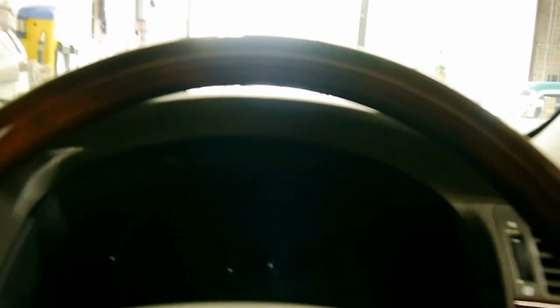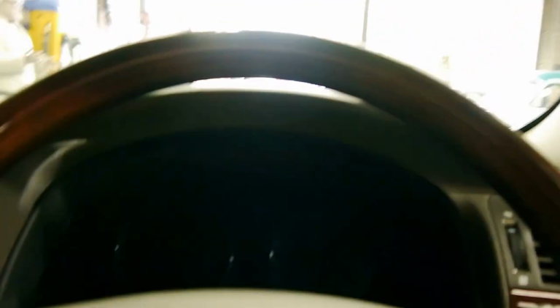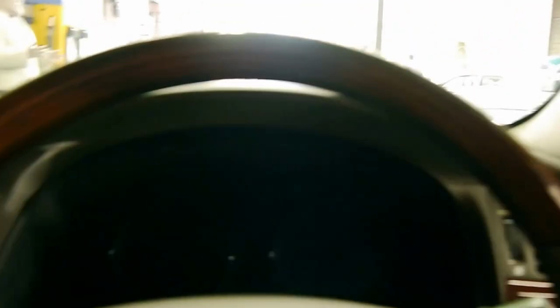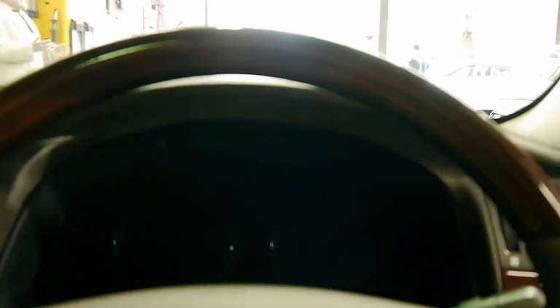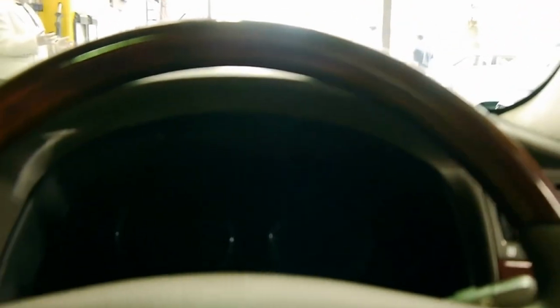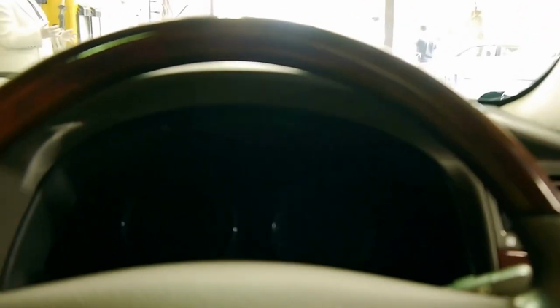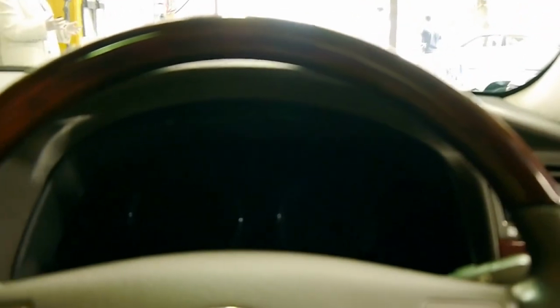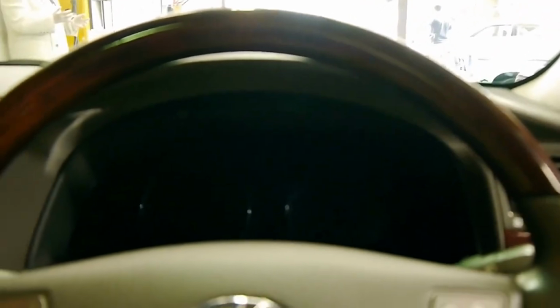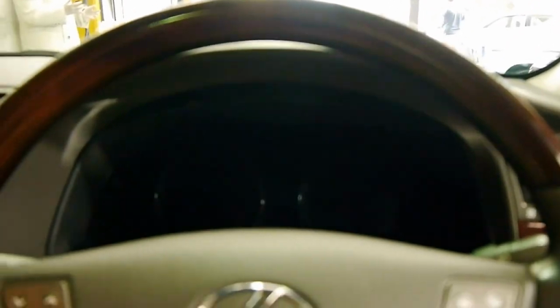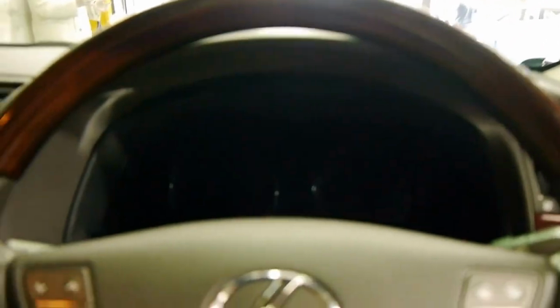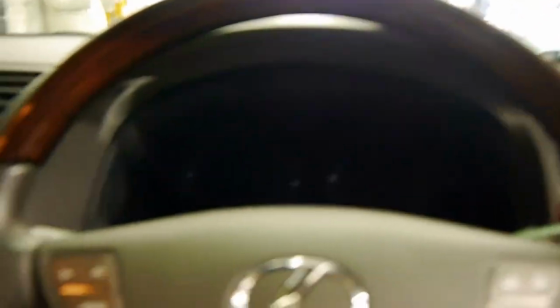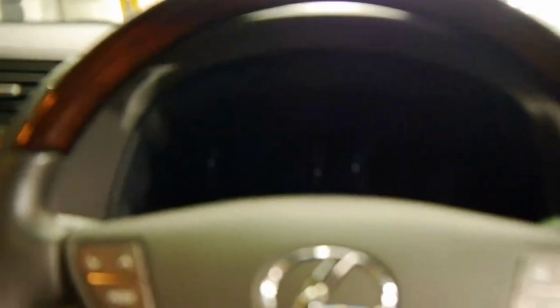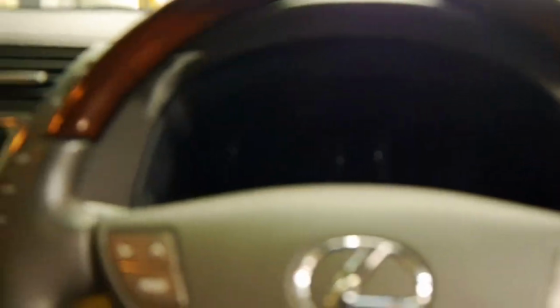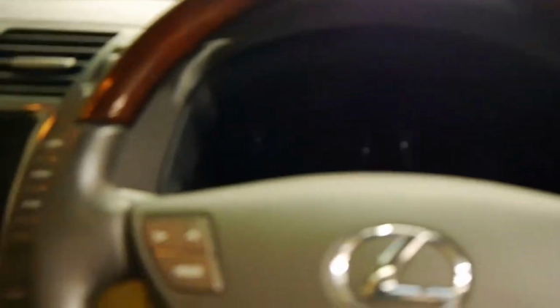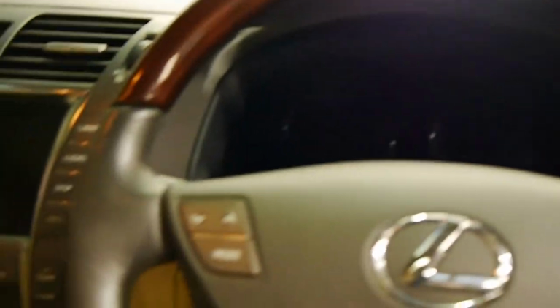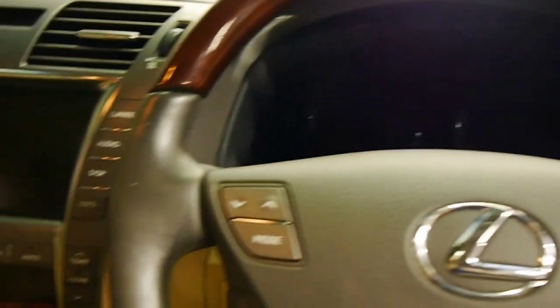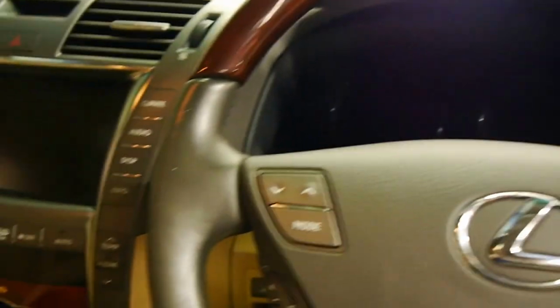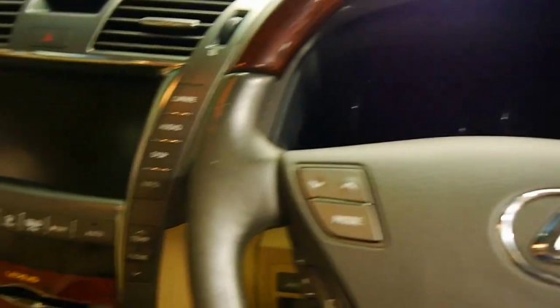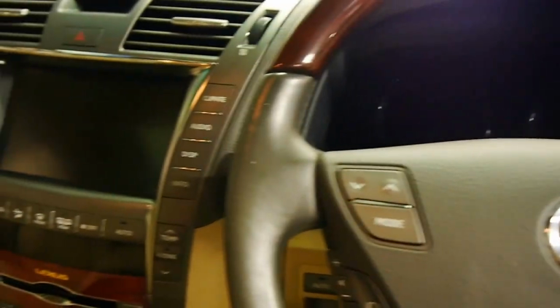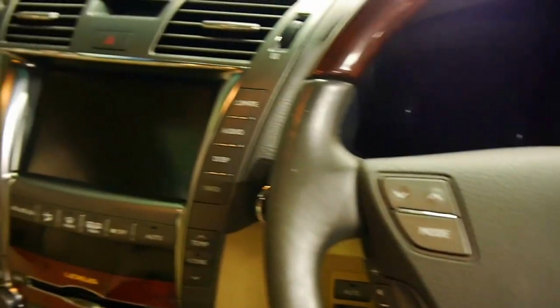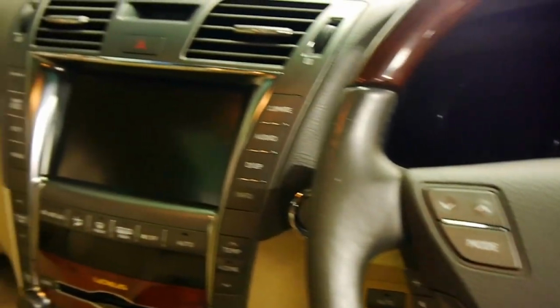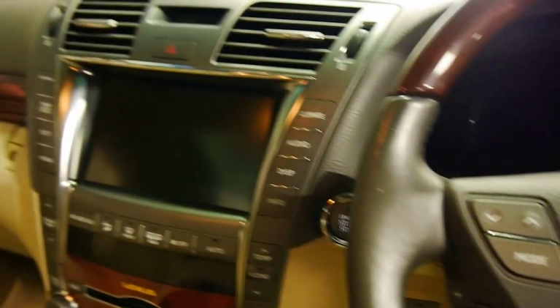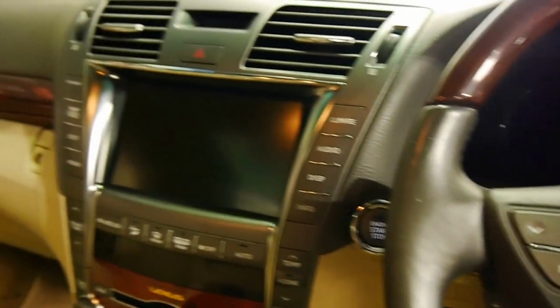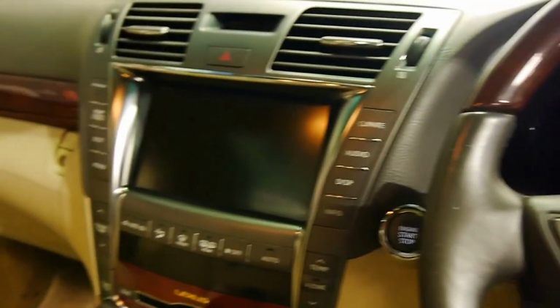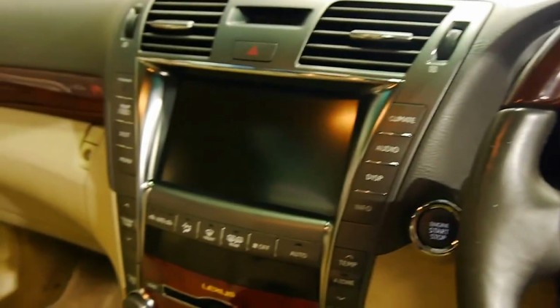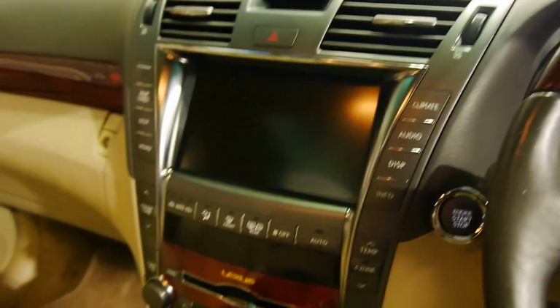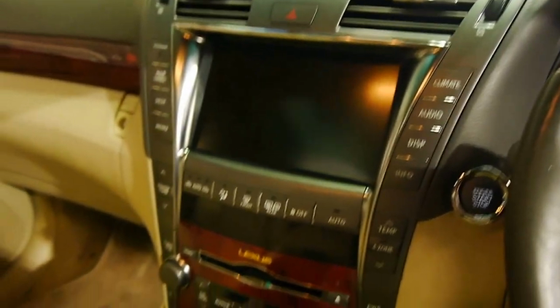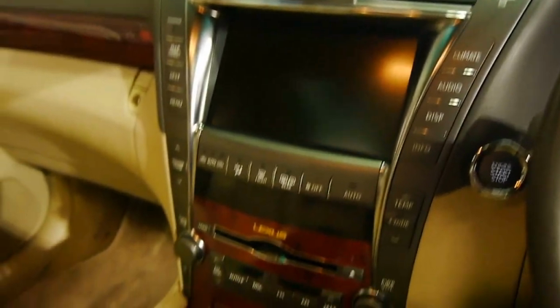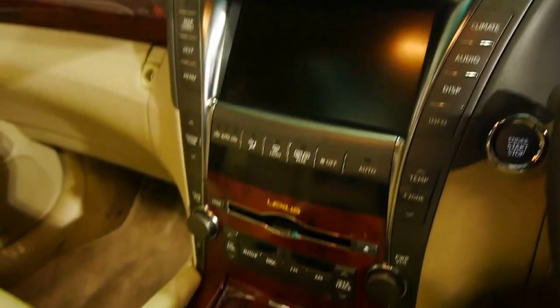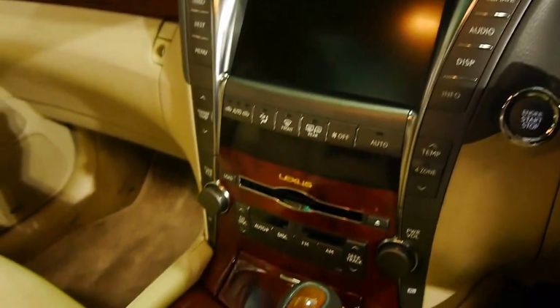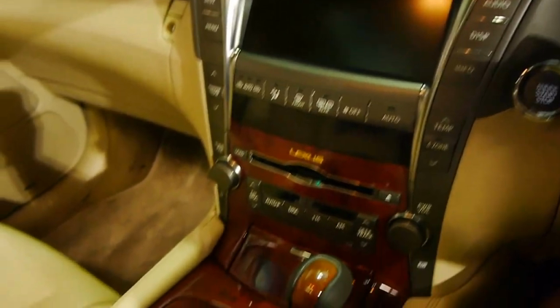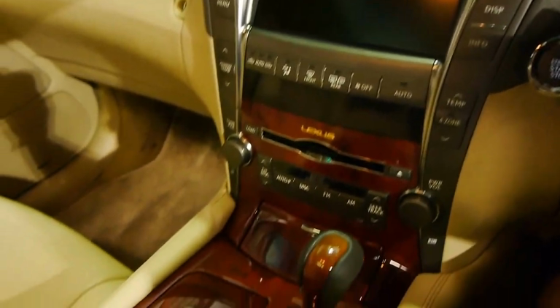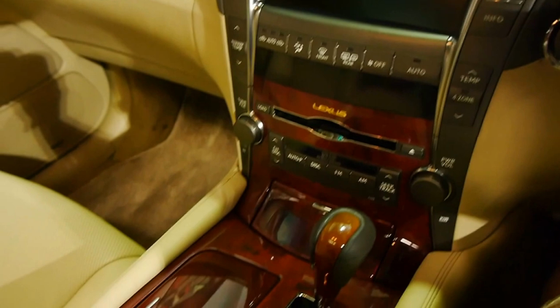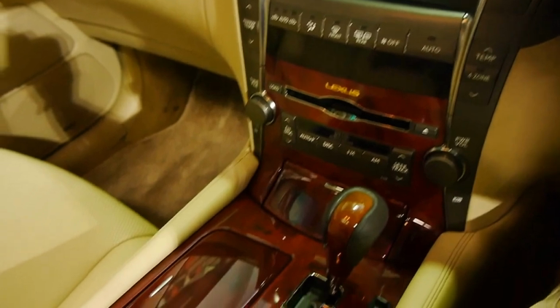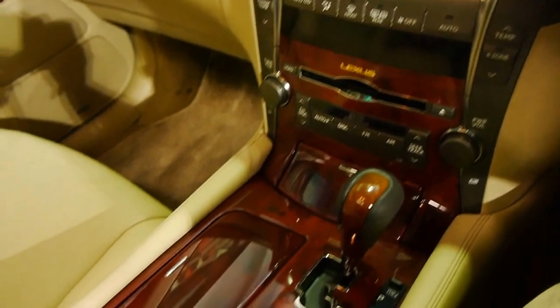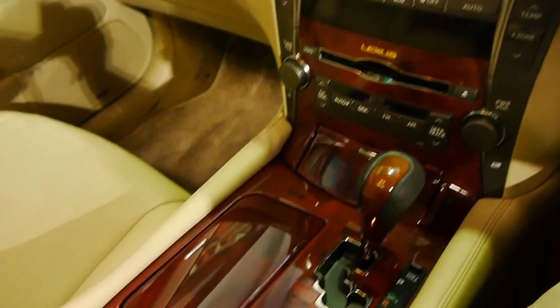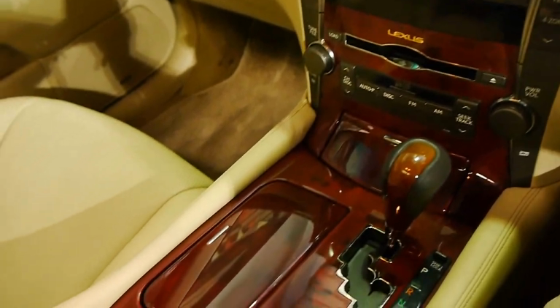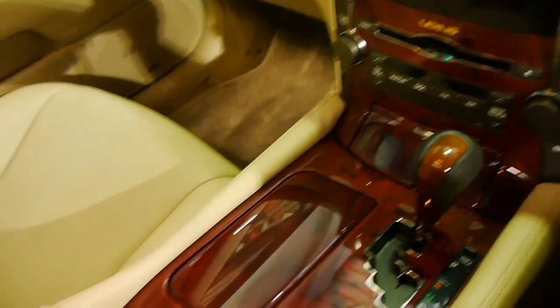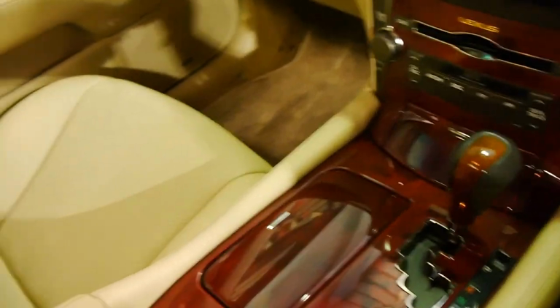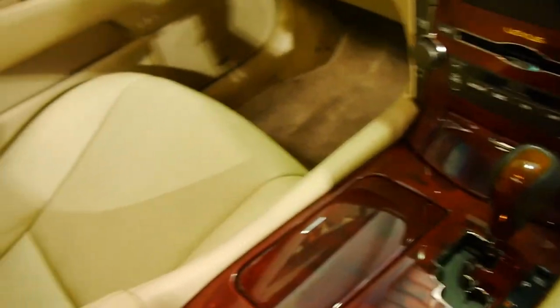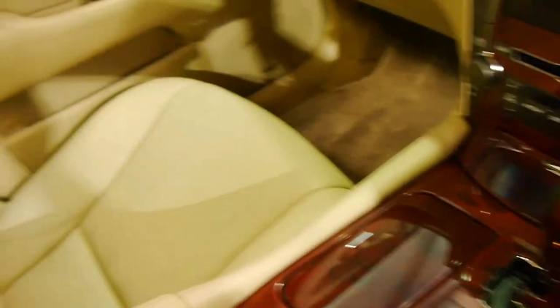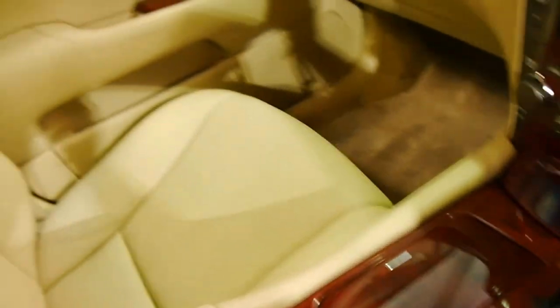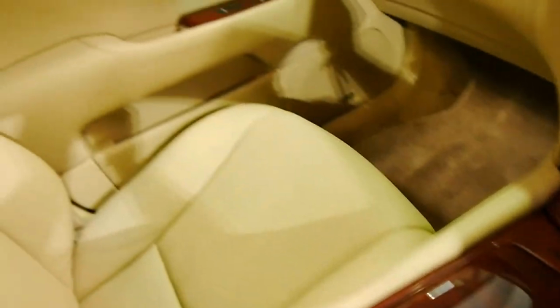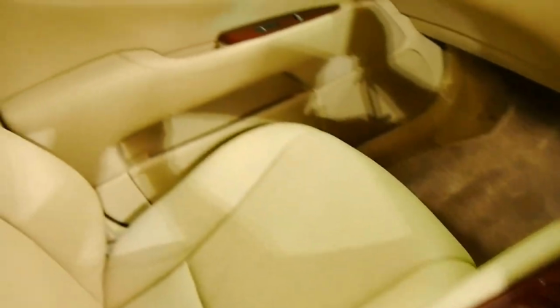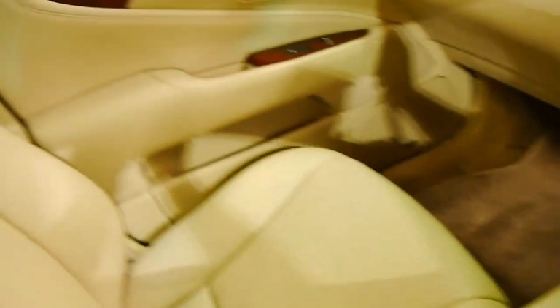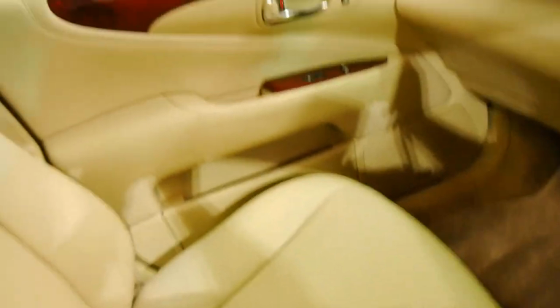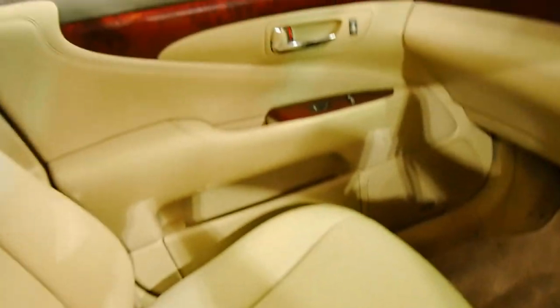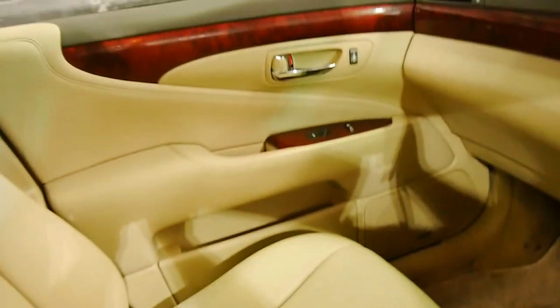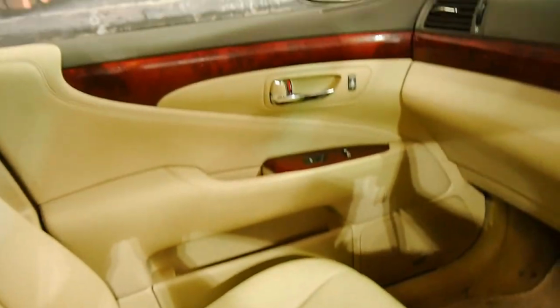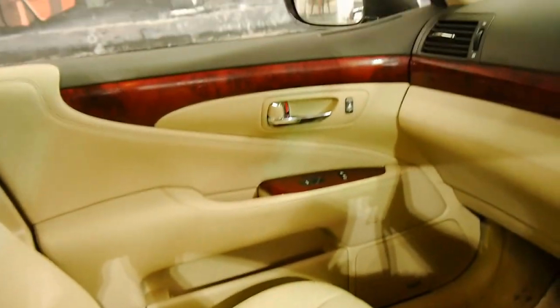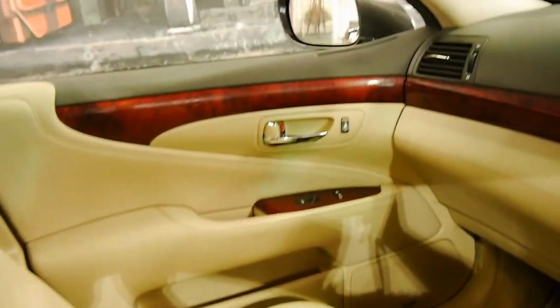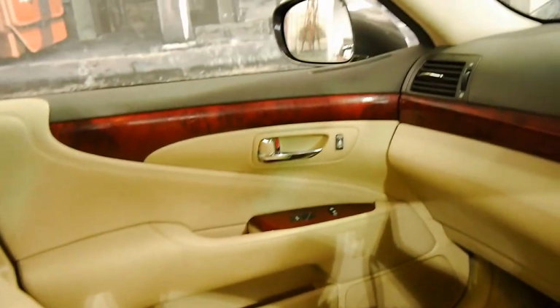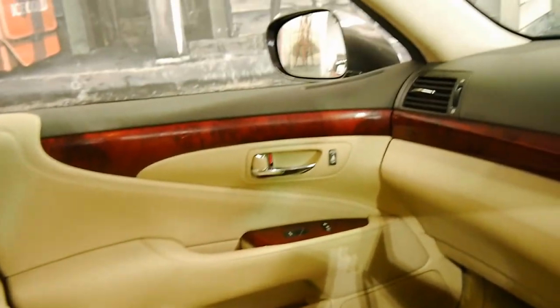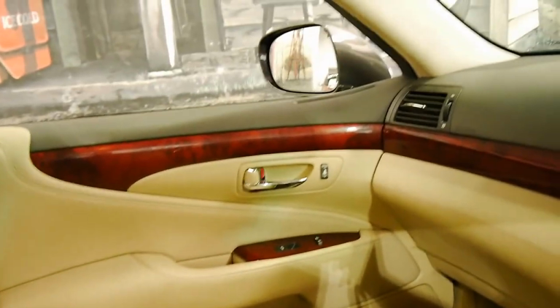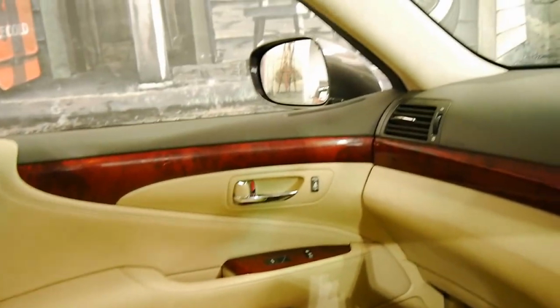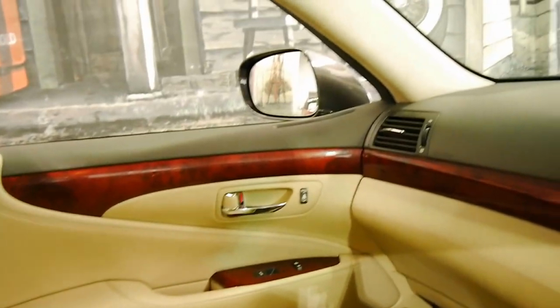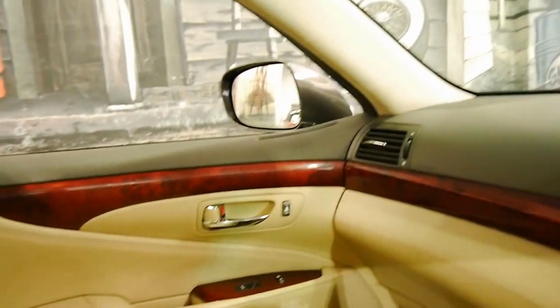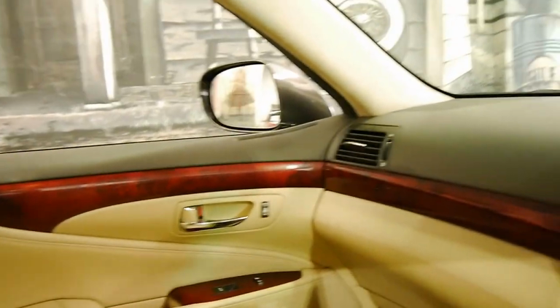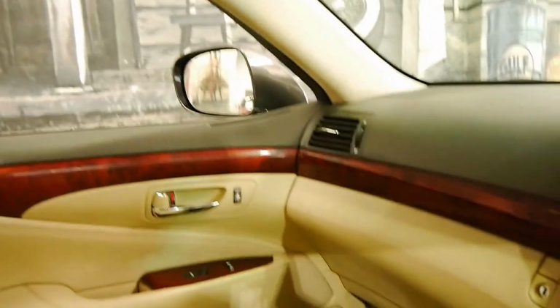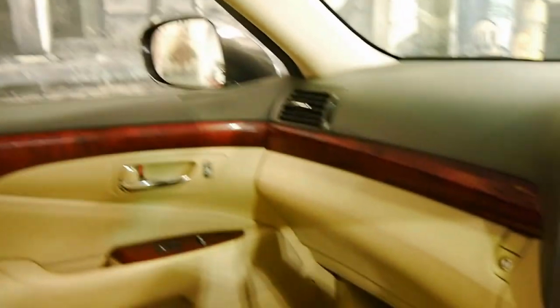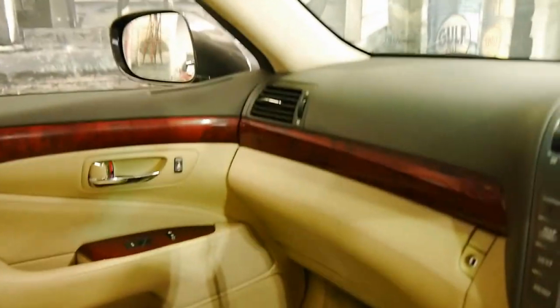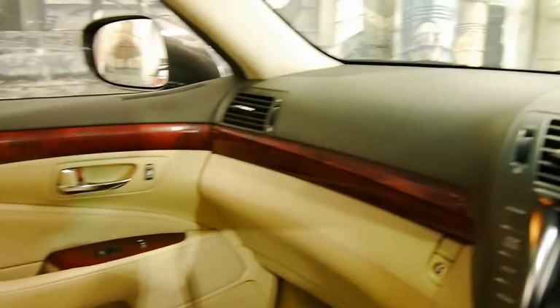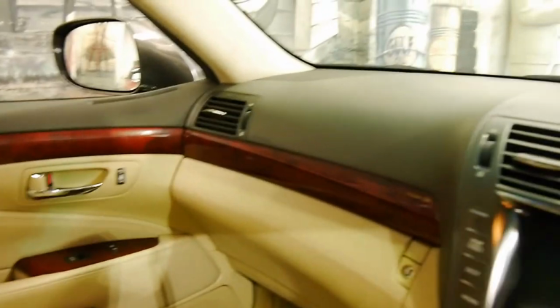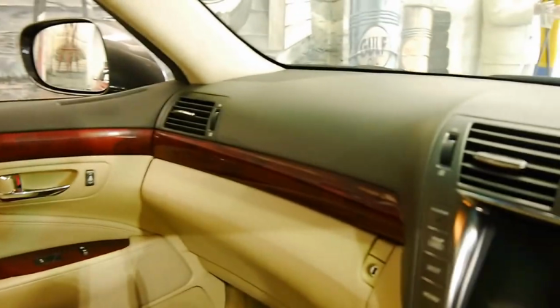It is absolutely stunning, and there's more techno wizardry than you could possibly find in a spaceship aboard this car.